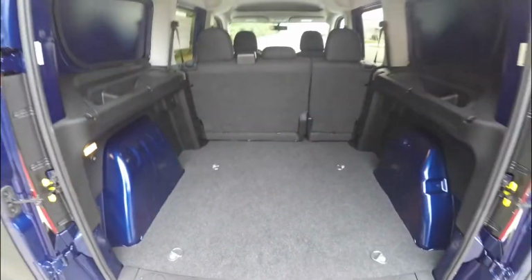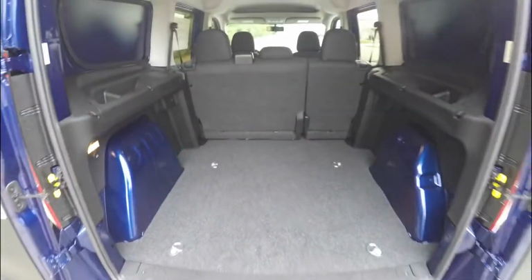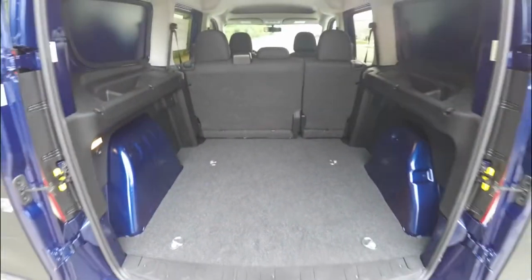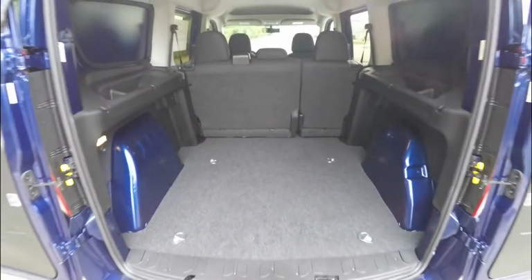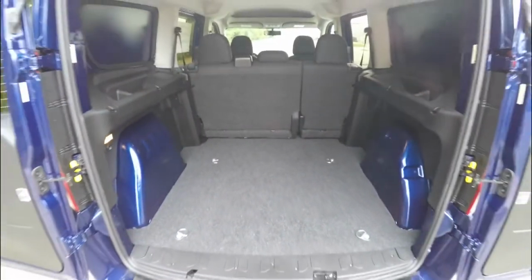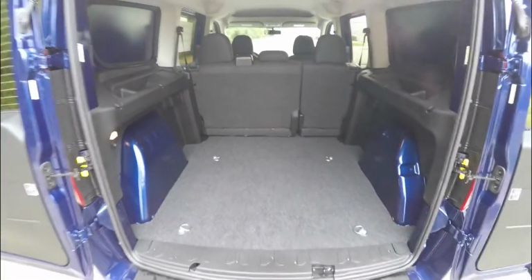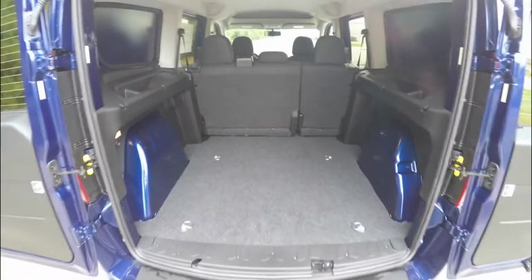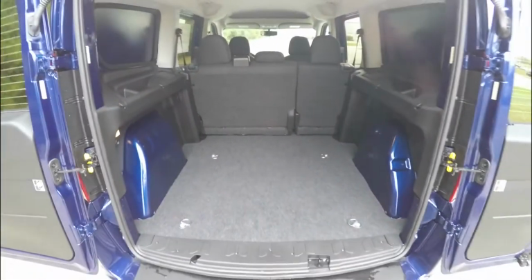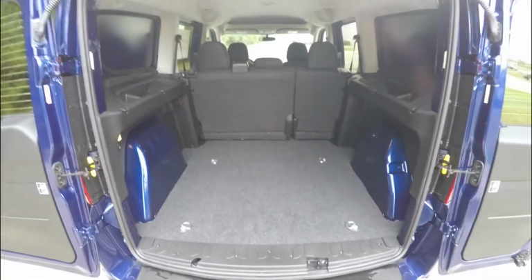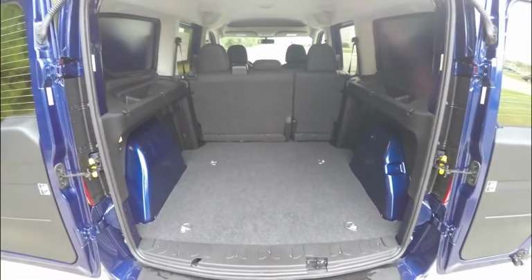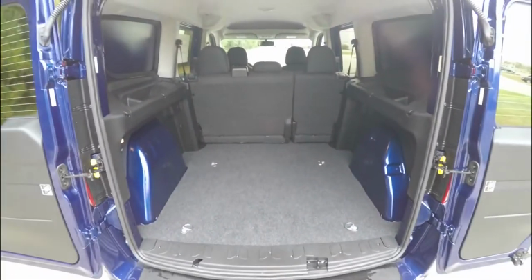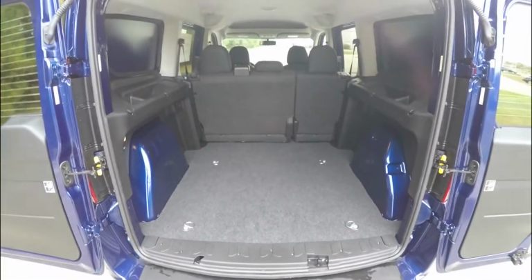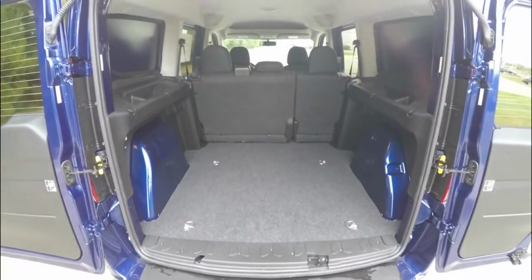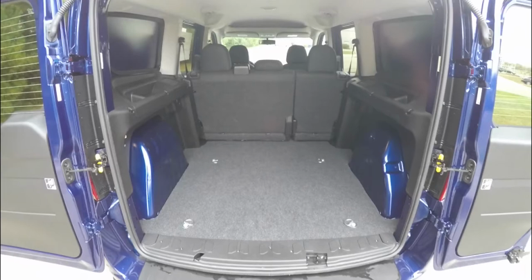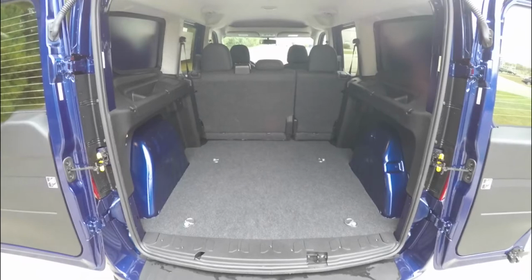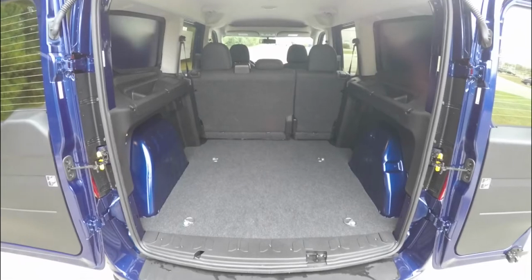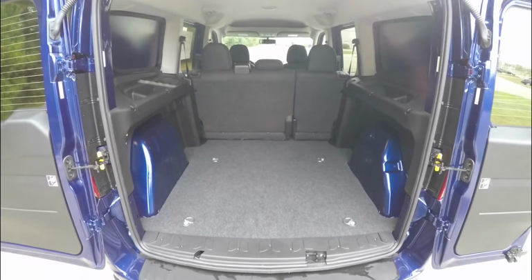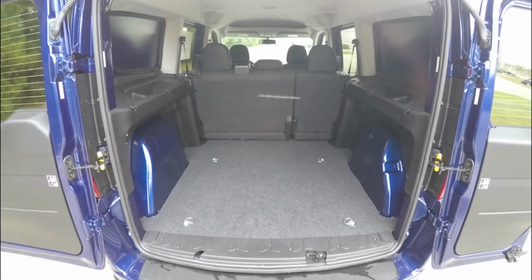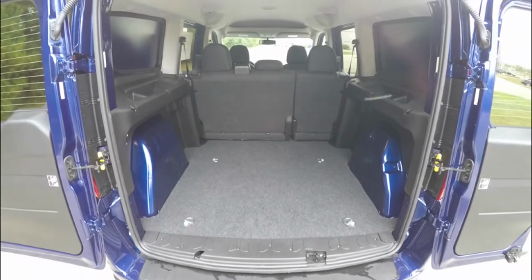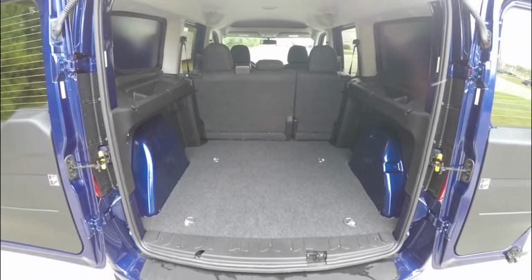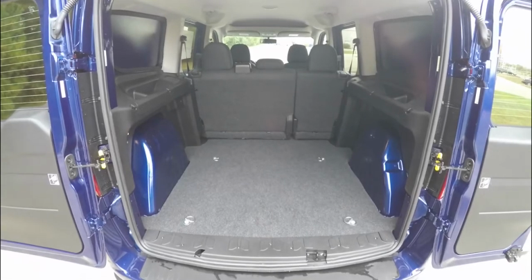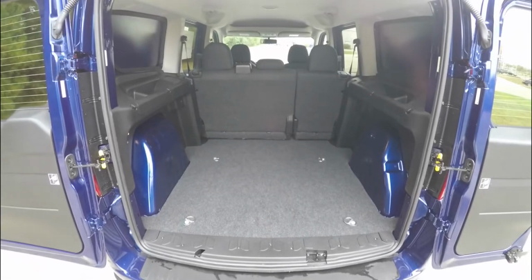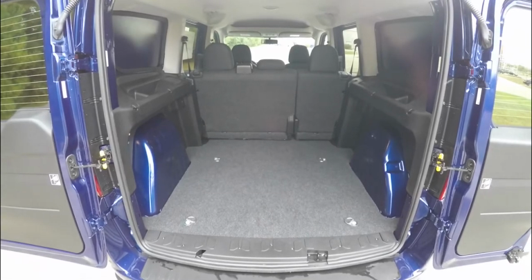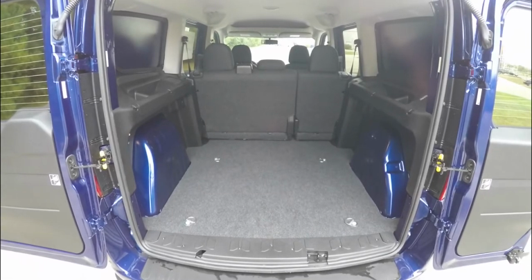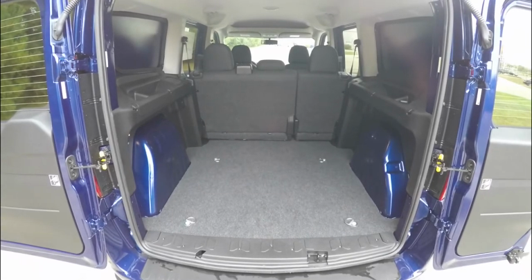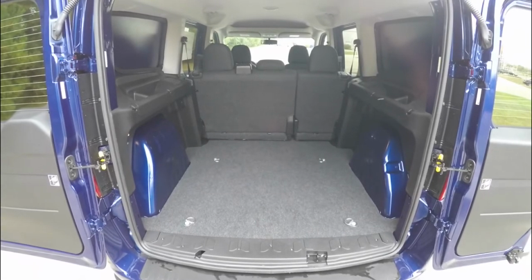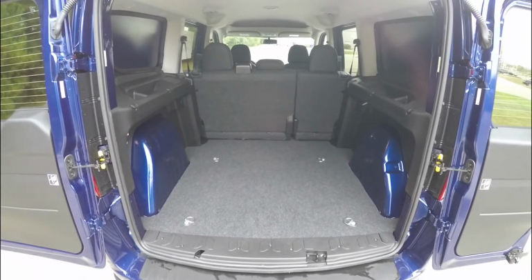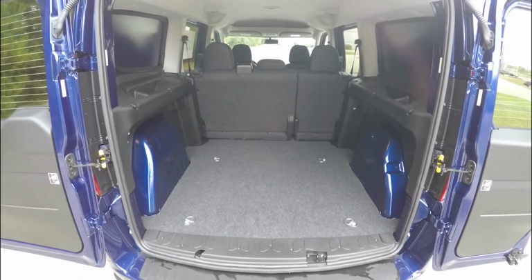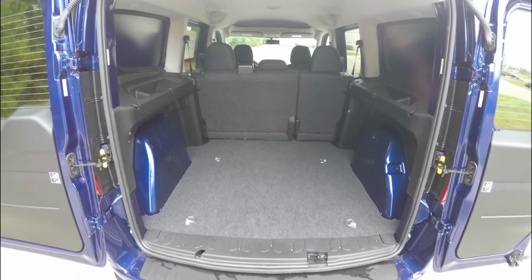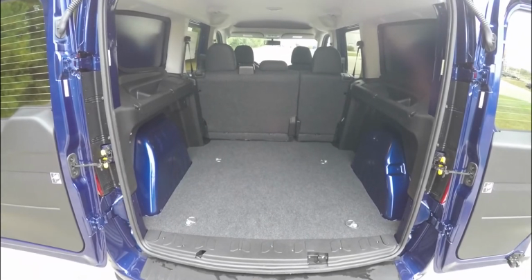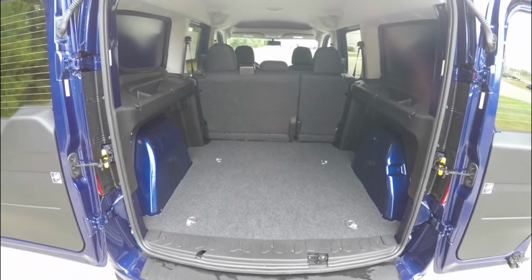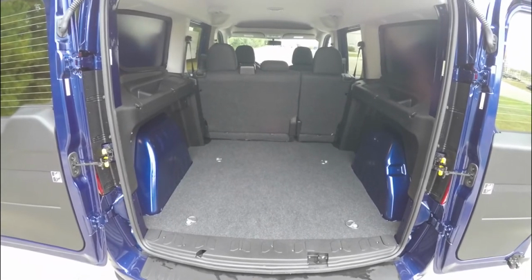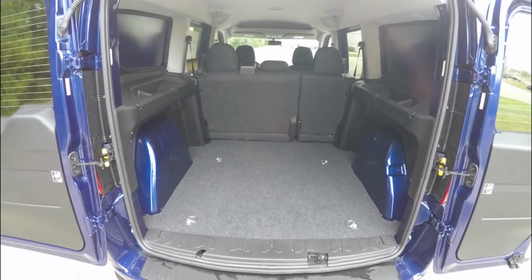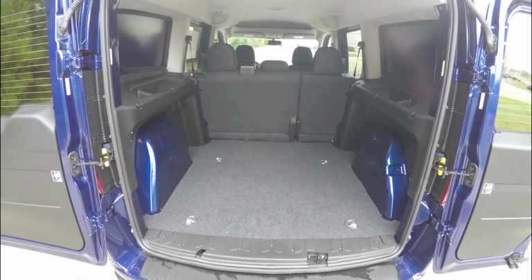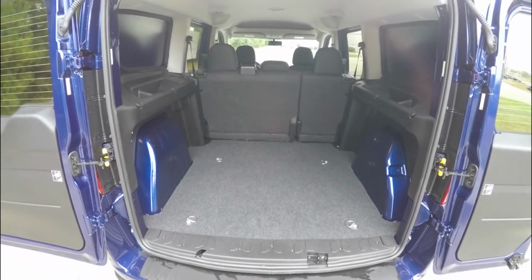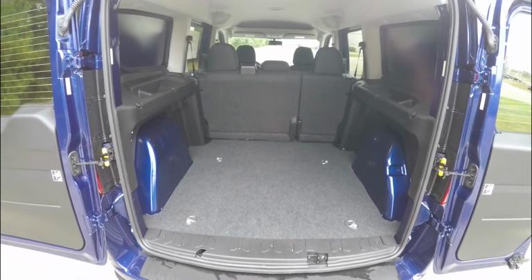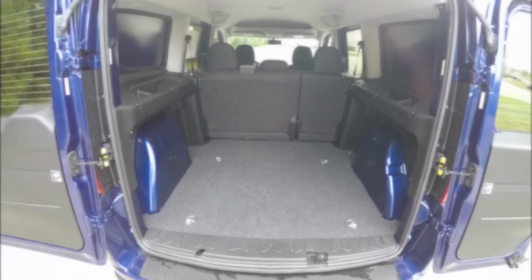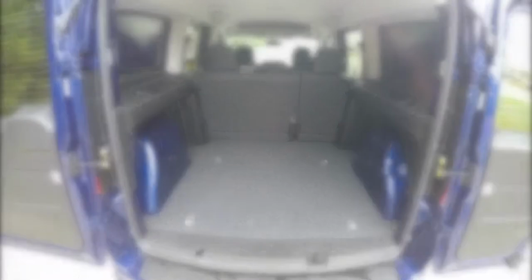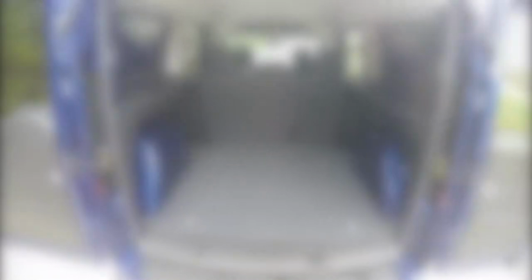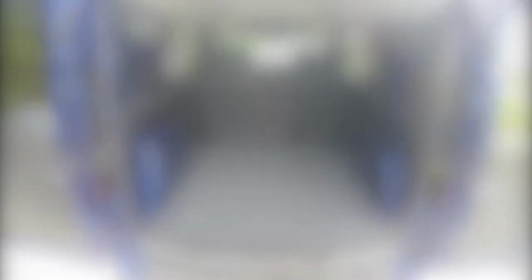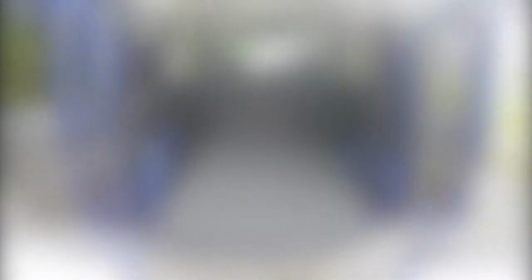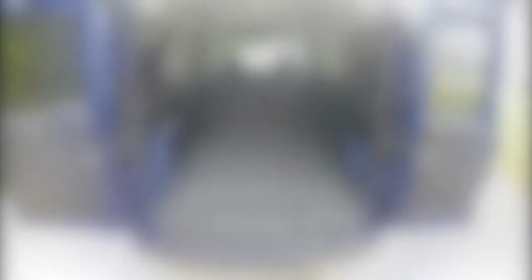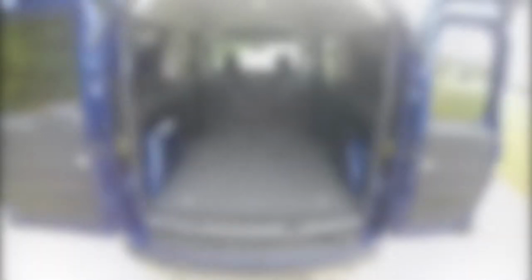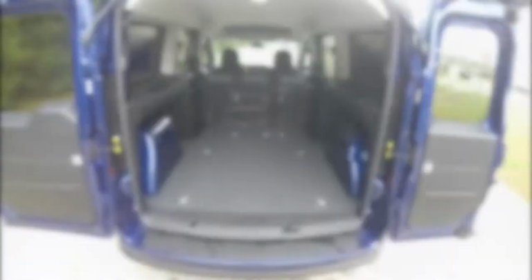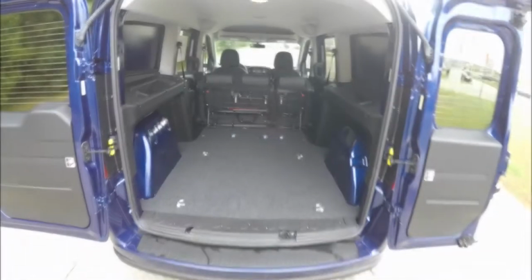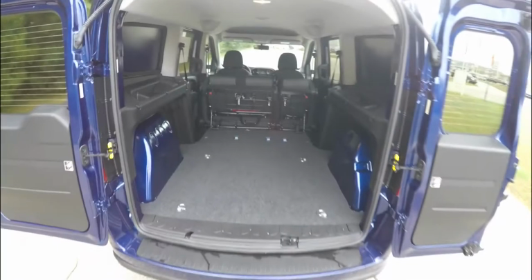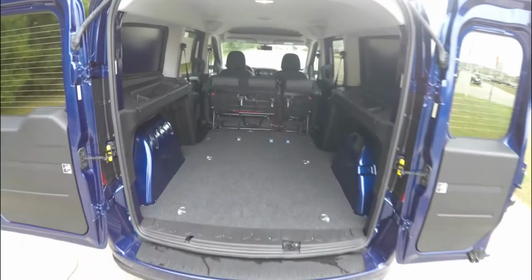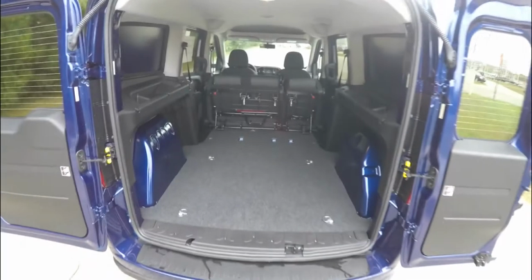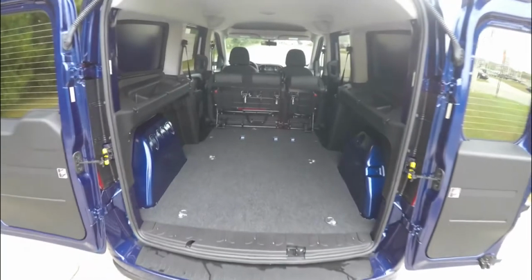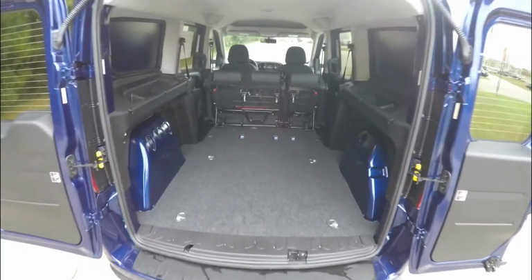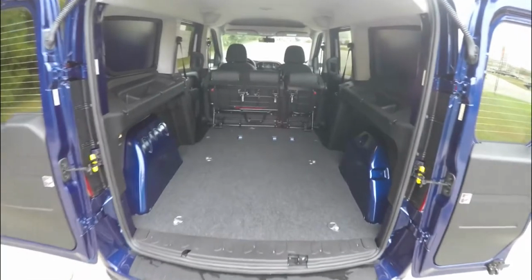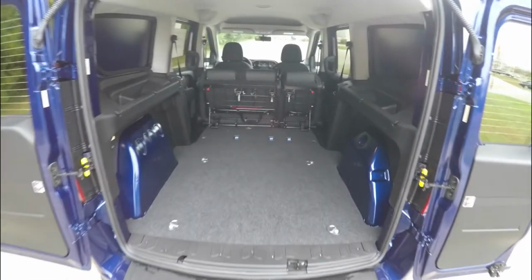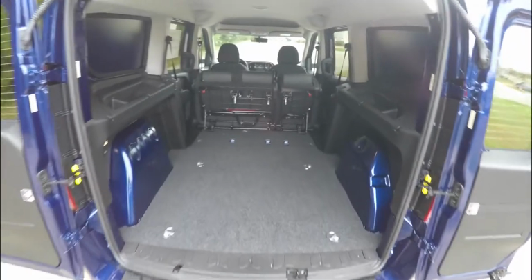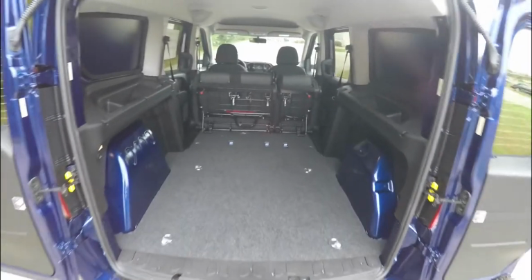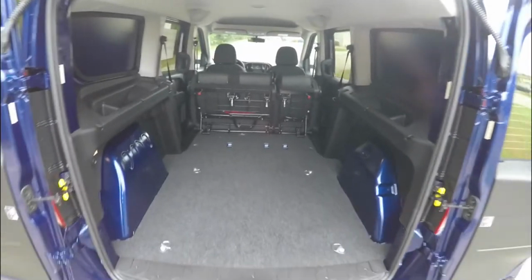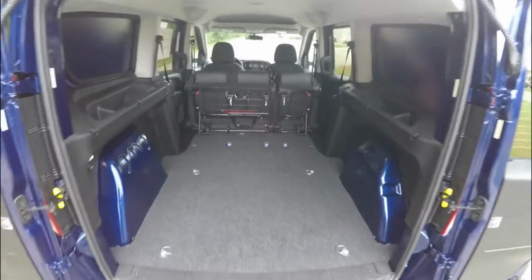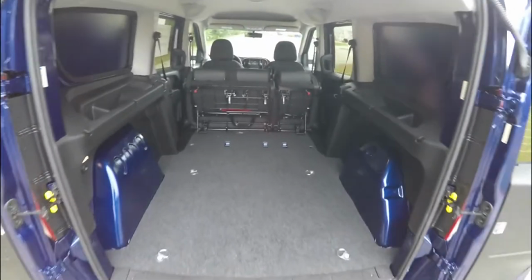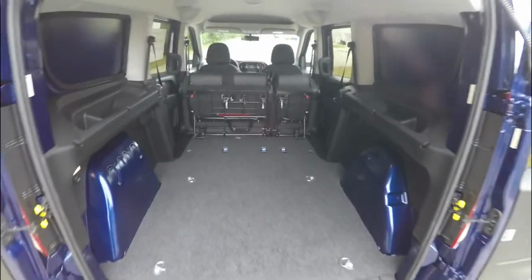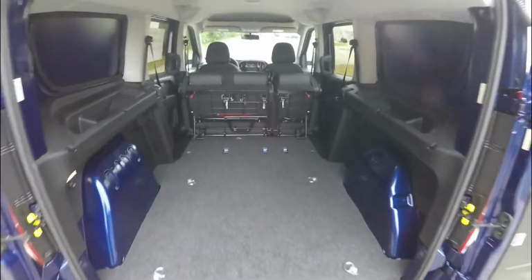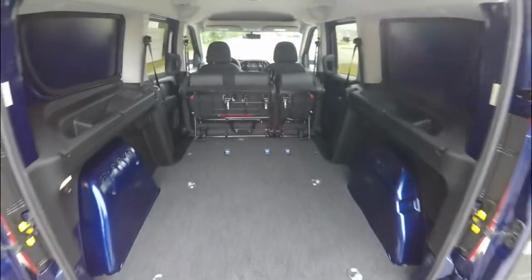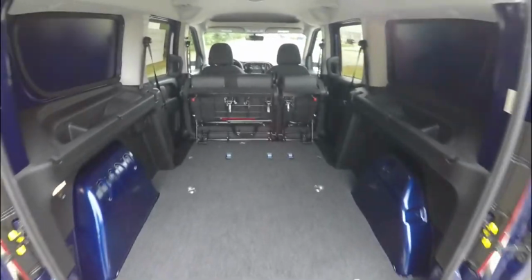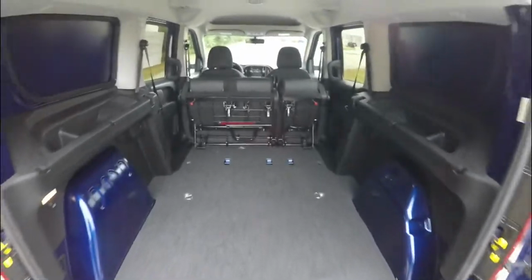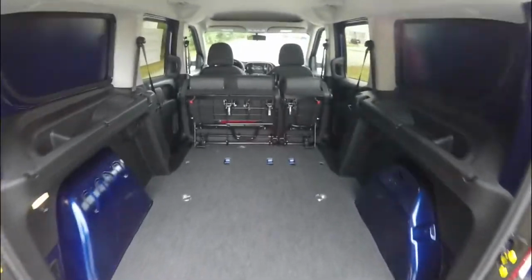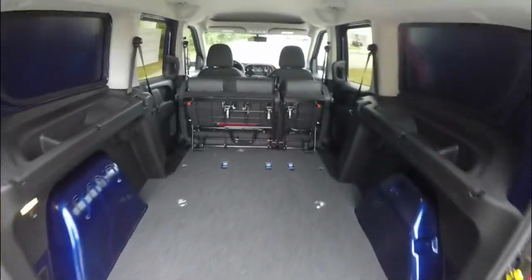The cargo area is also illuminated with a 12-volt power point. Of course, with the seats folded, the cargo room is expanded — here's a quick view with the seats folded.